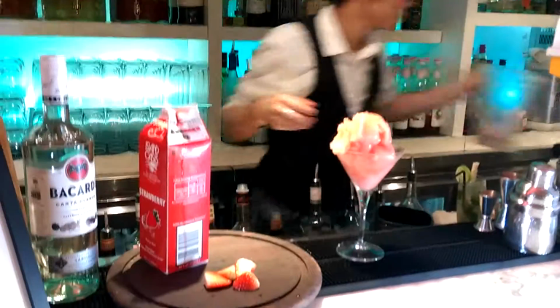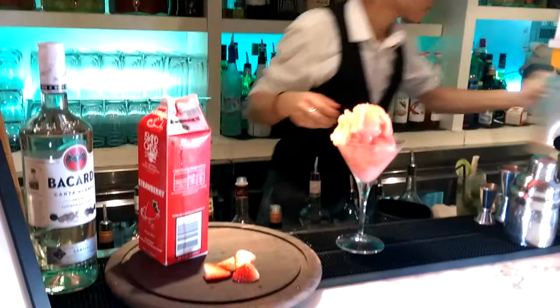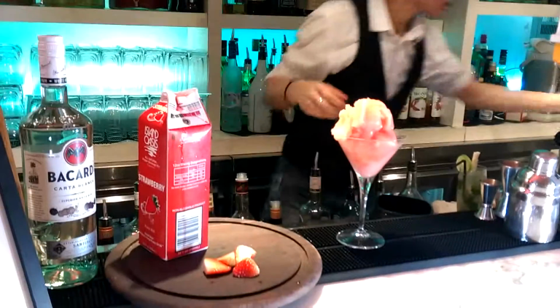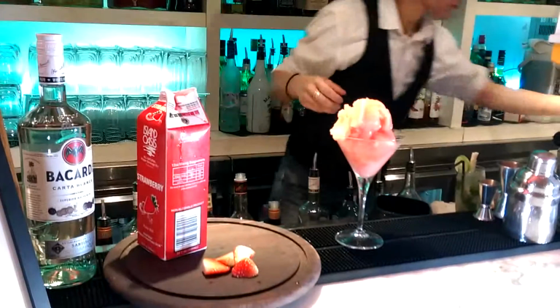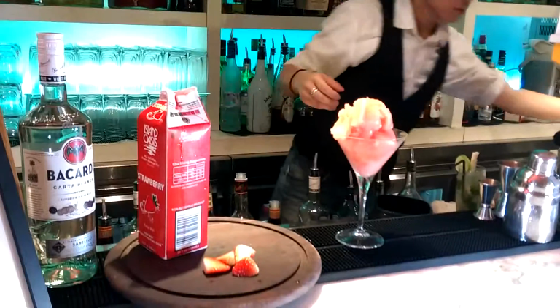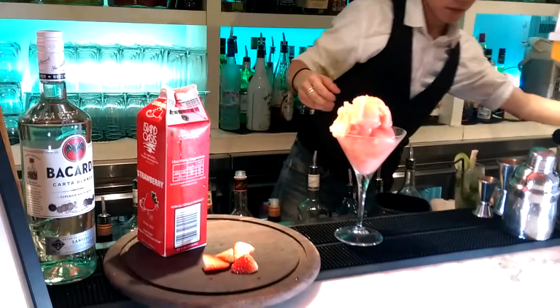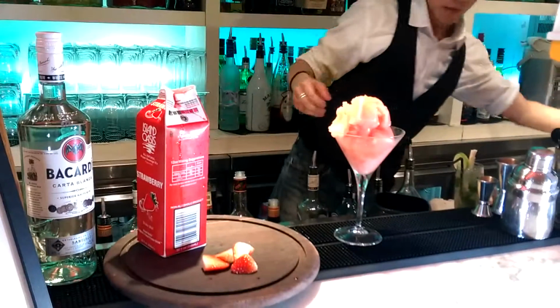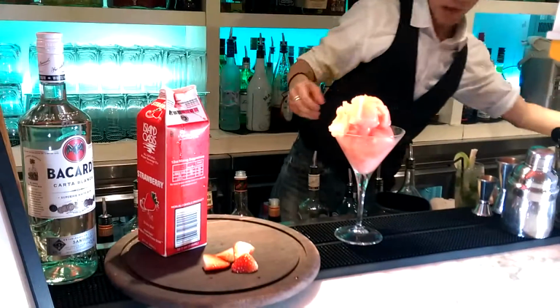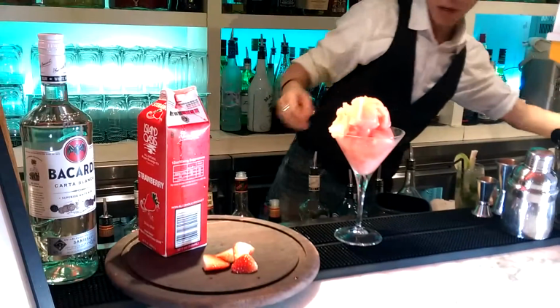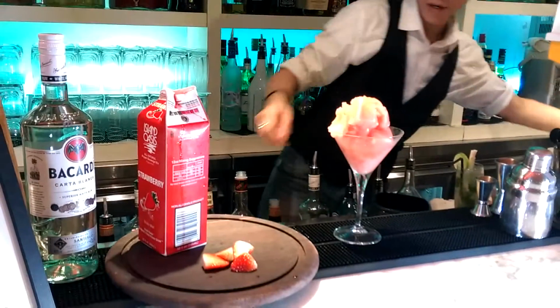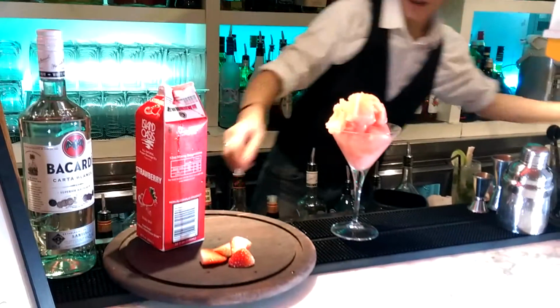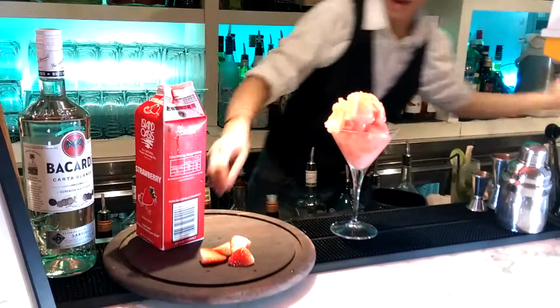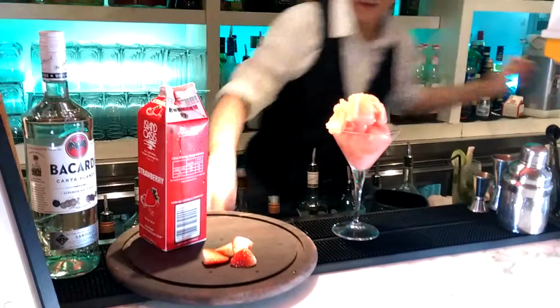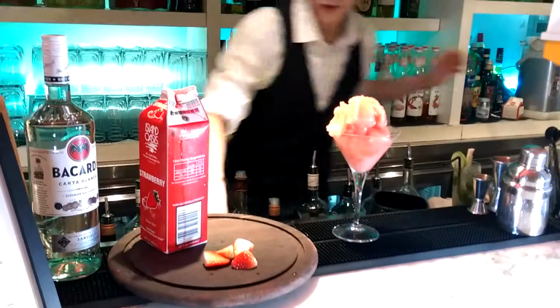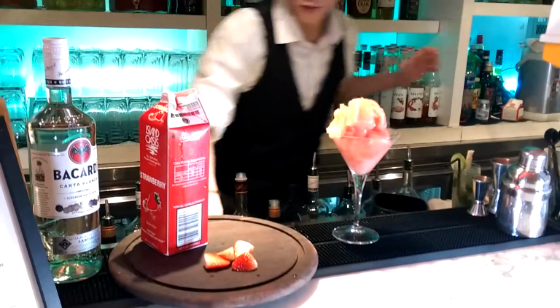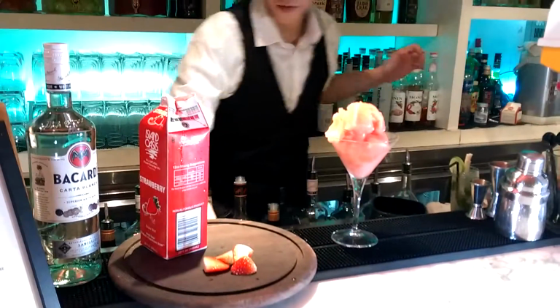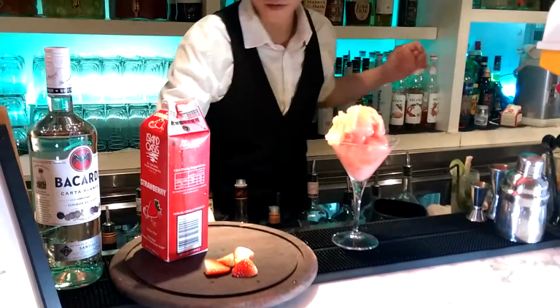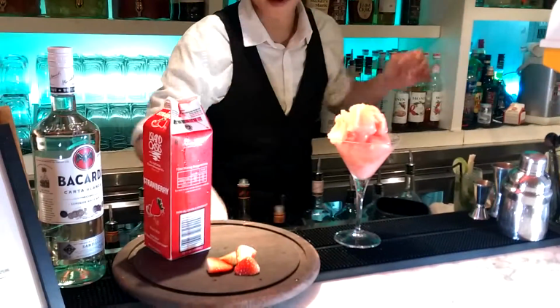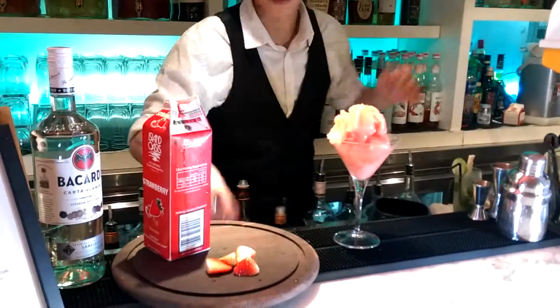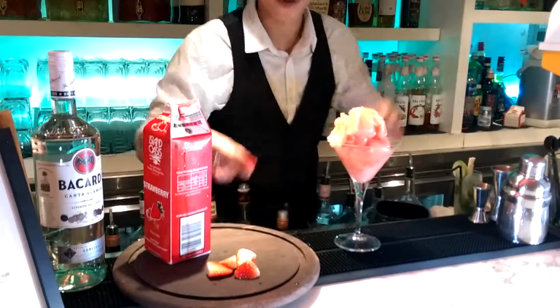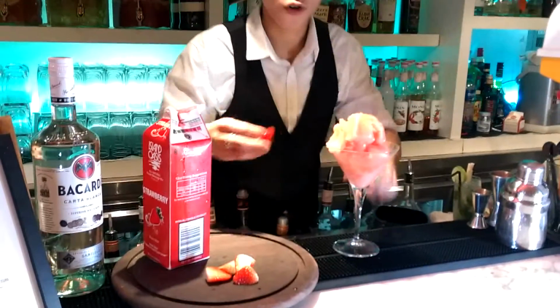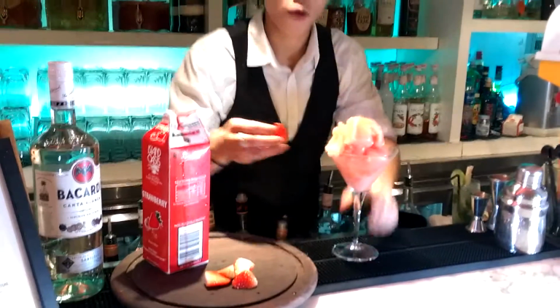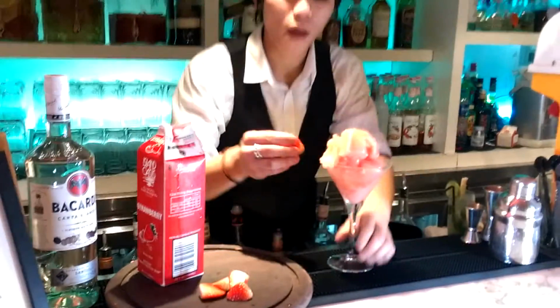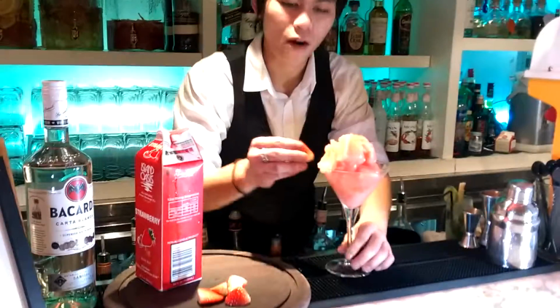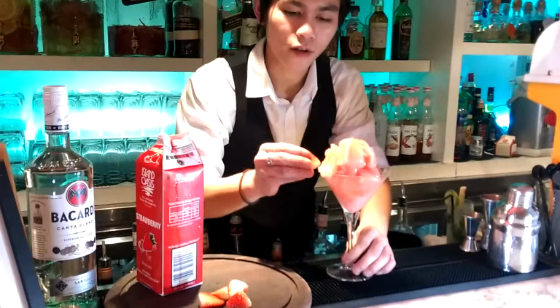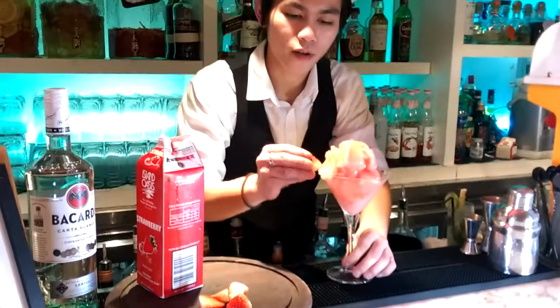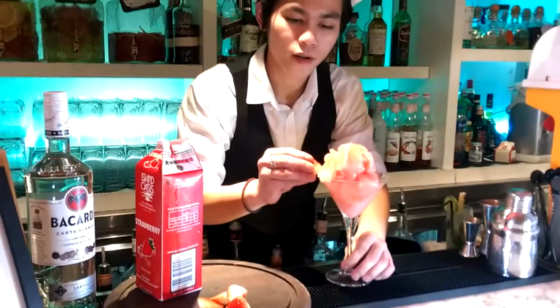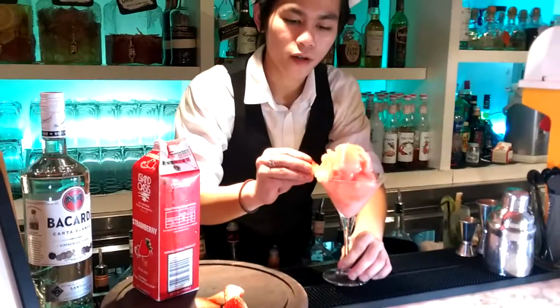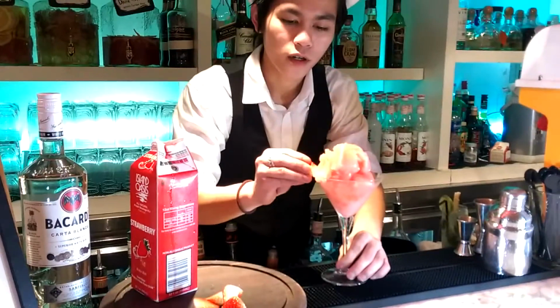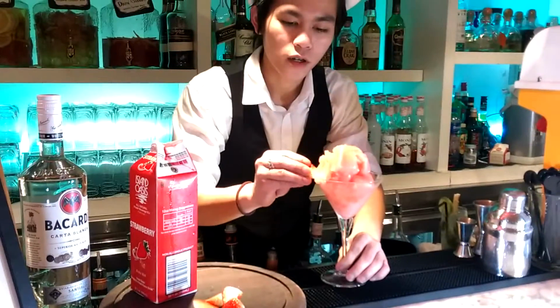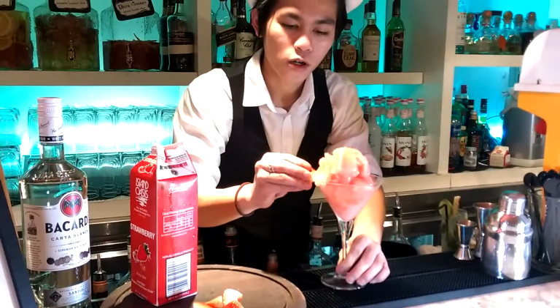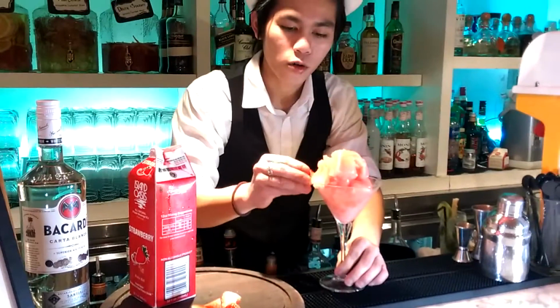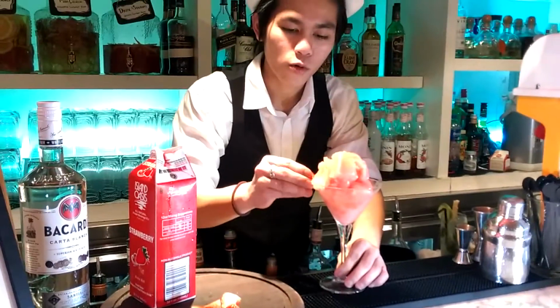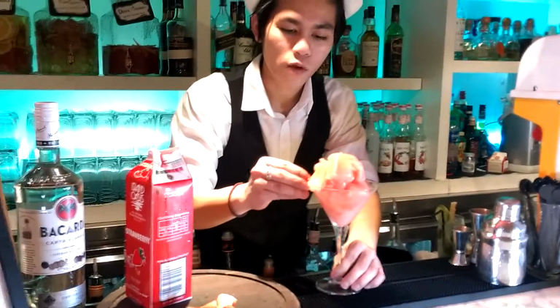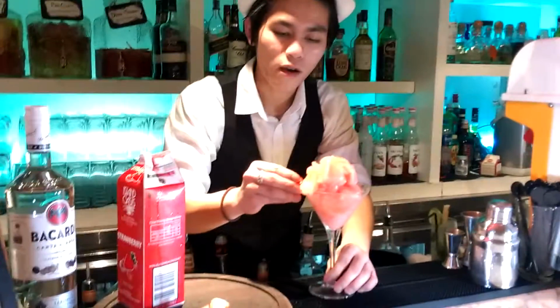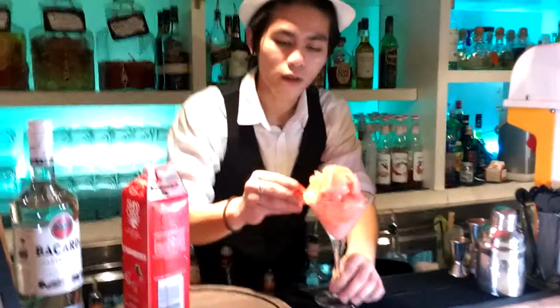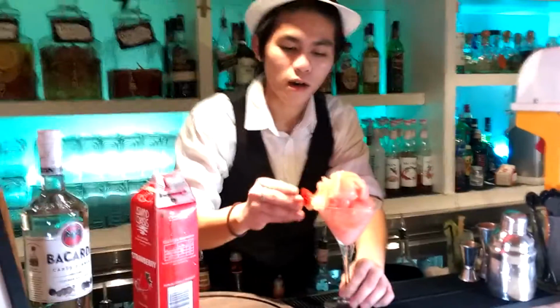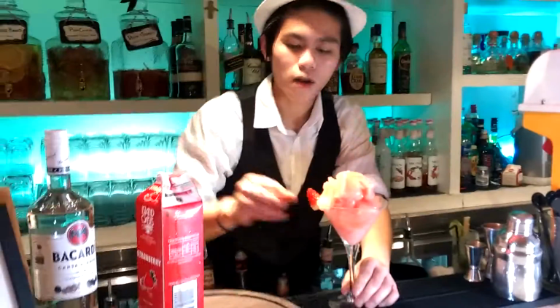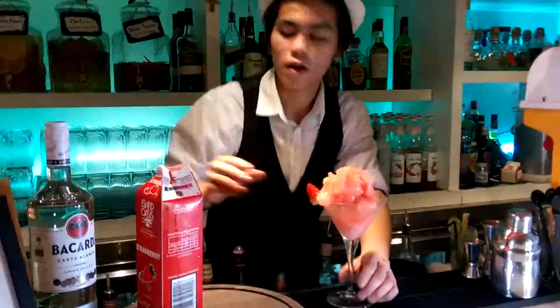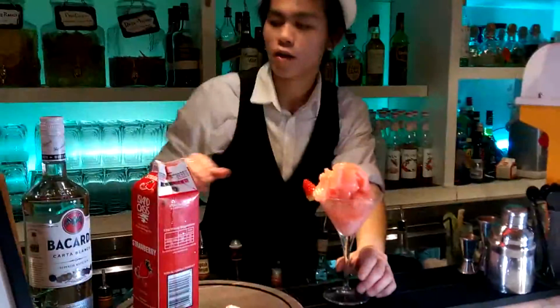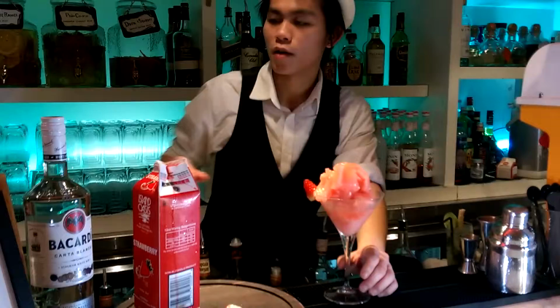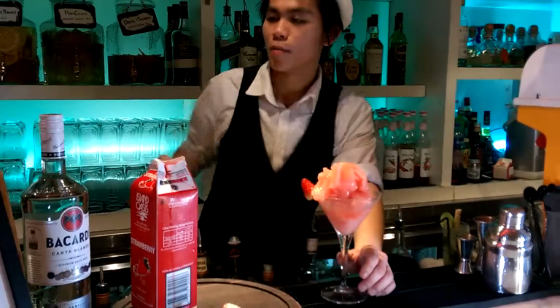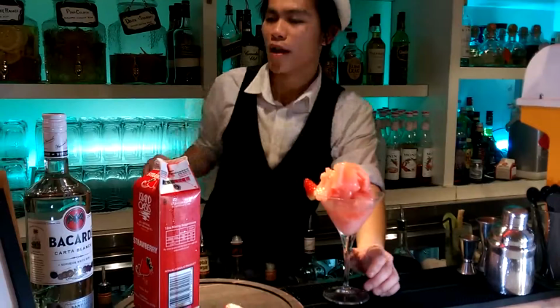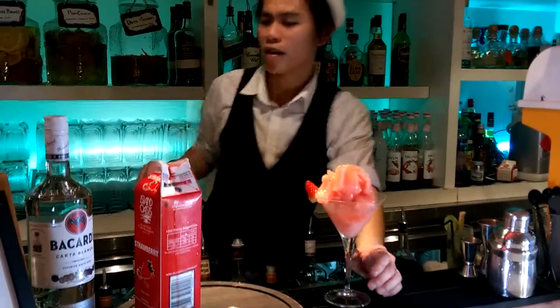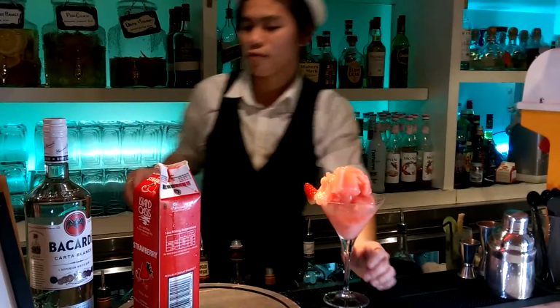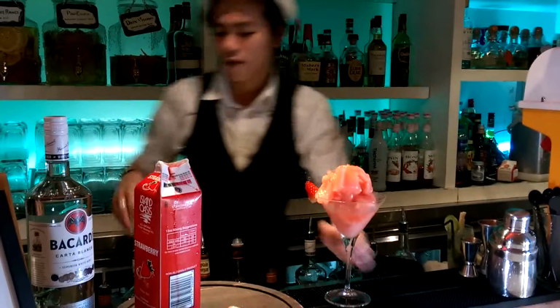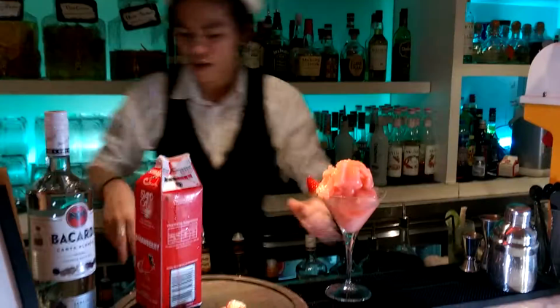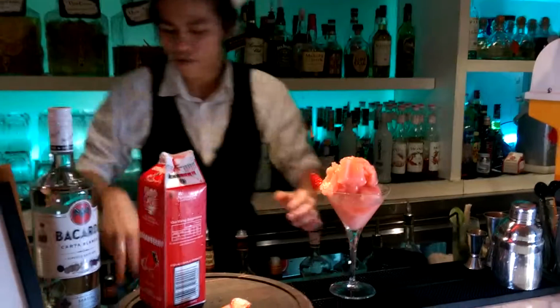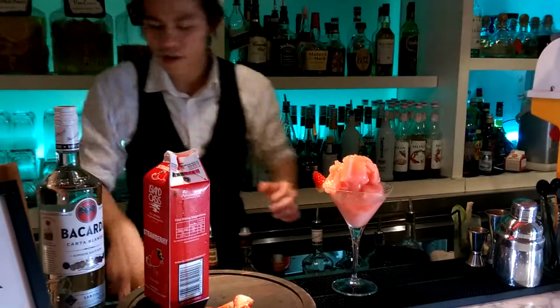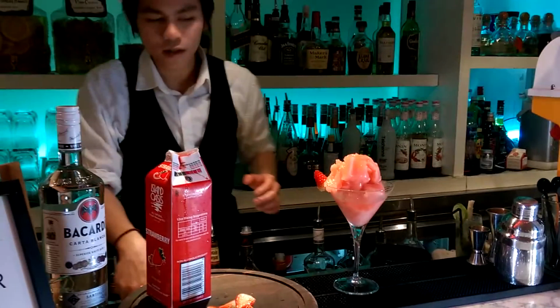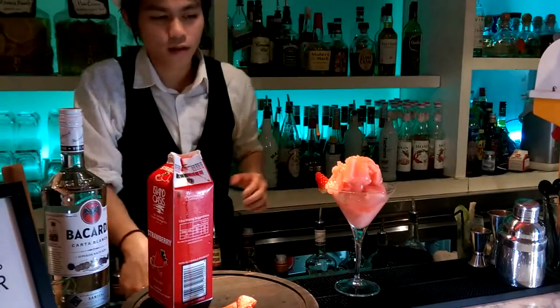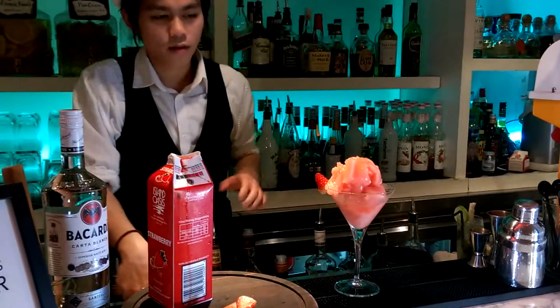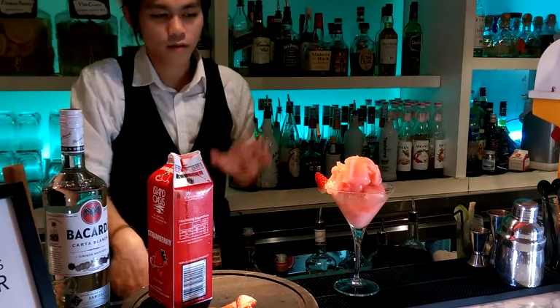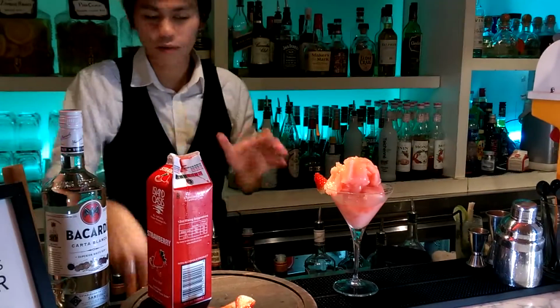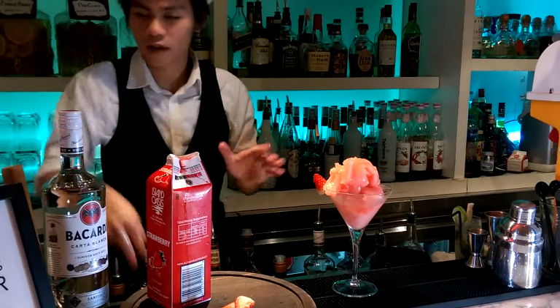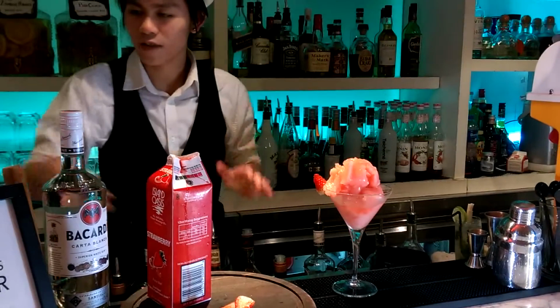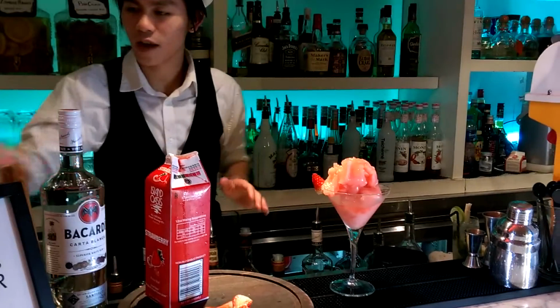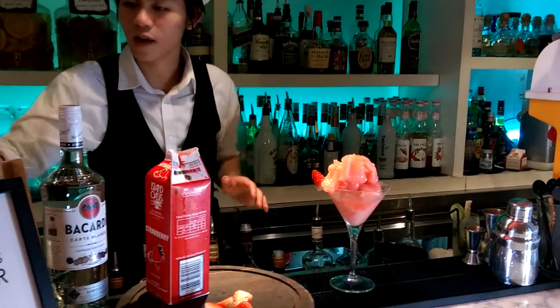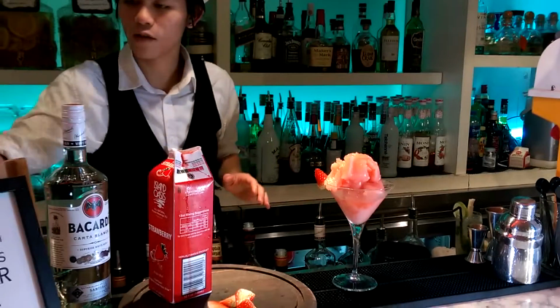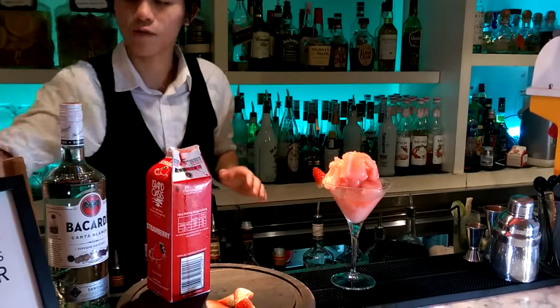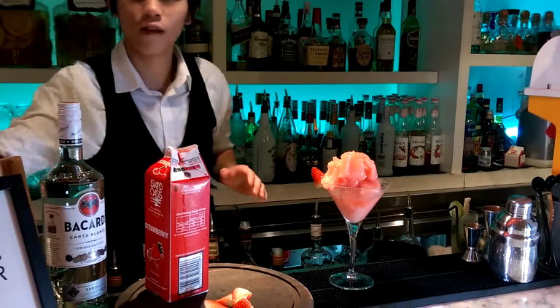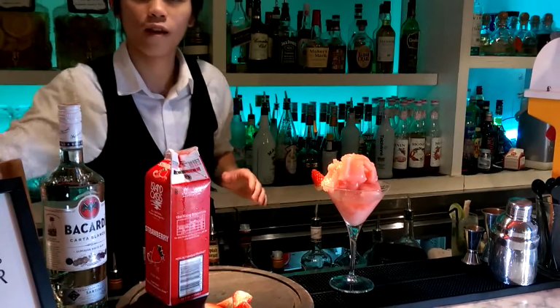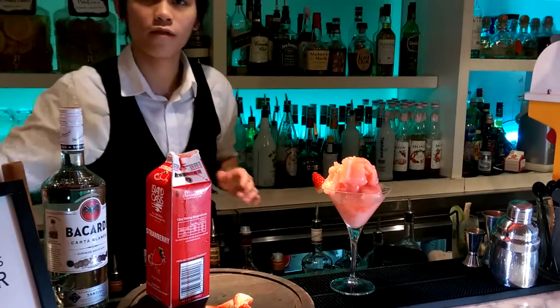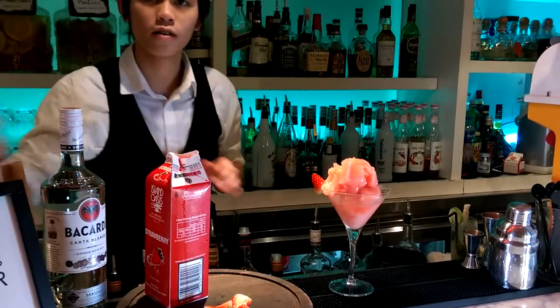Garnish it with the strawberry. We have many flavors, this kind of flavors.